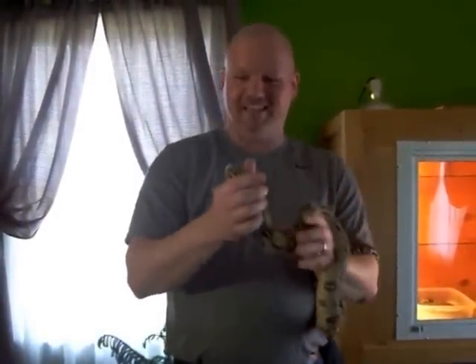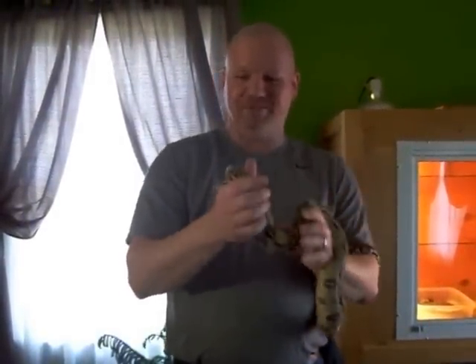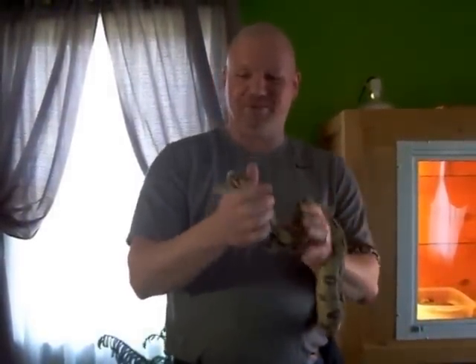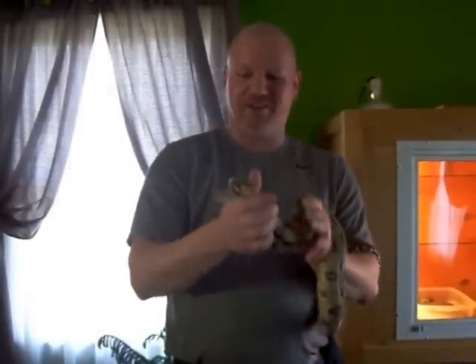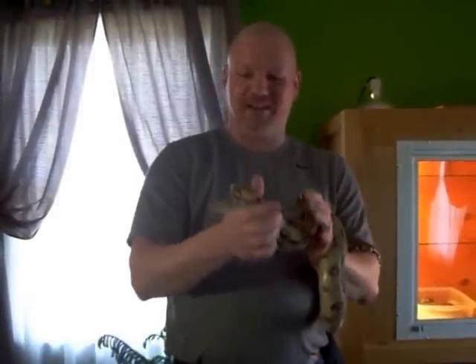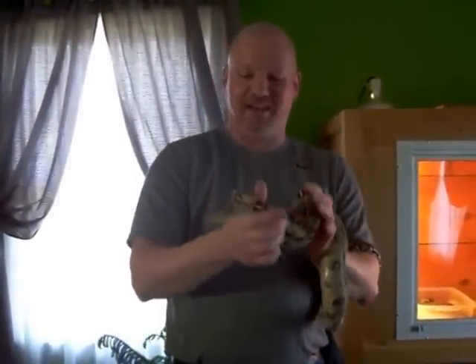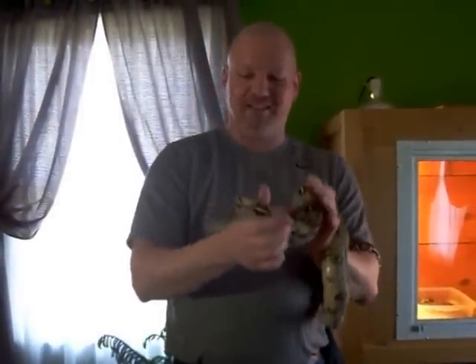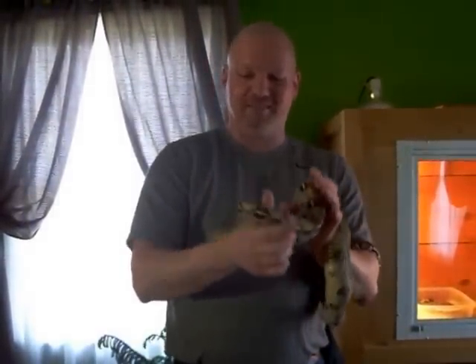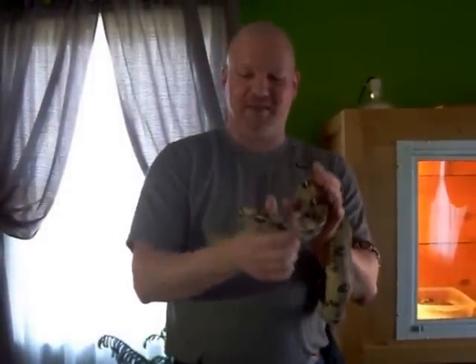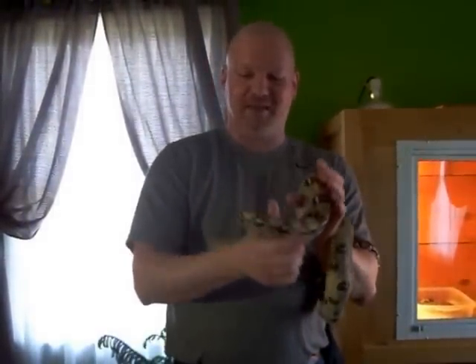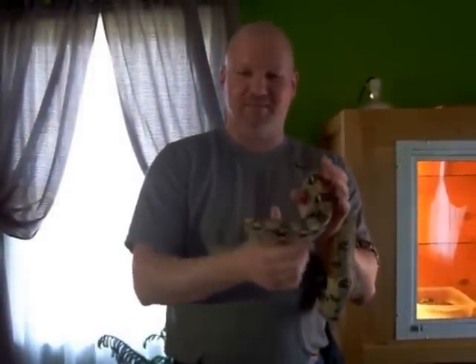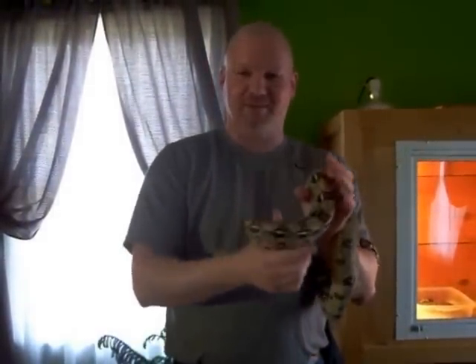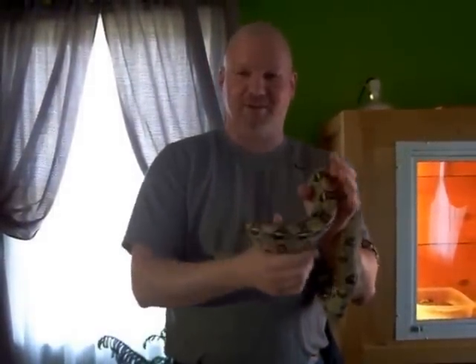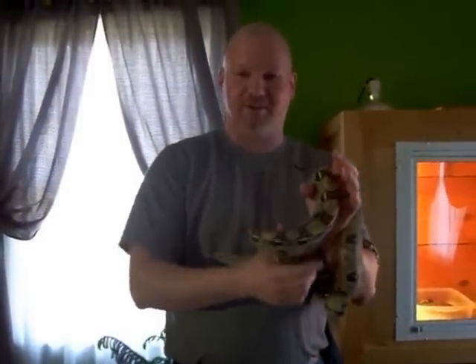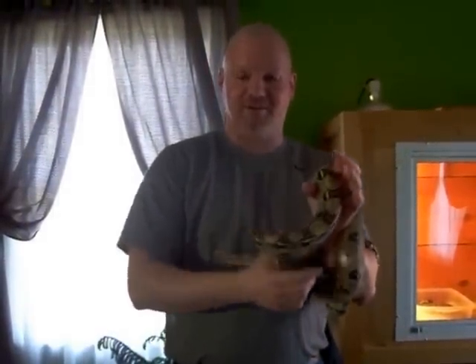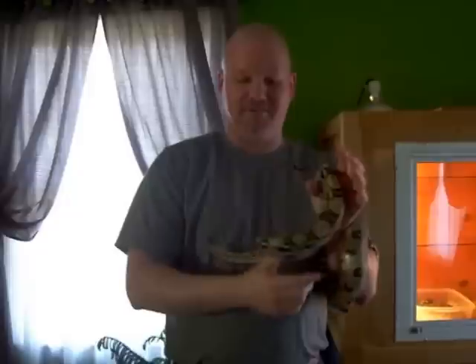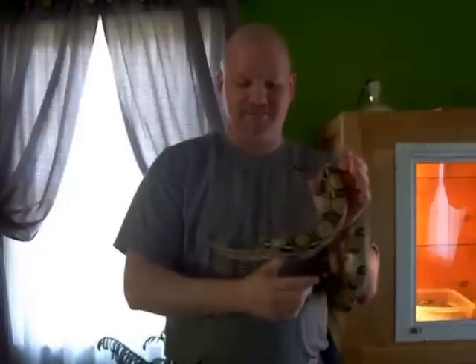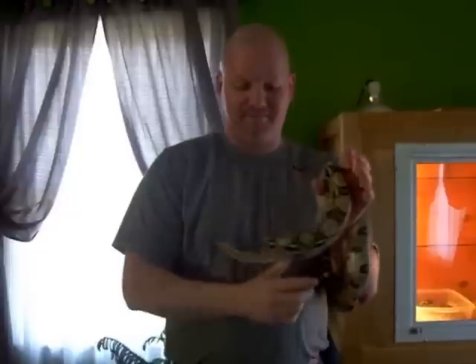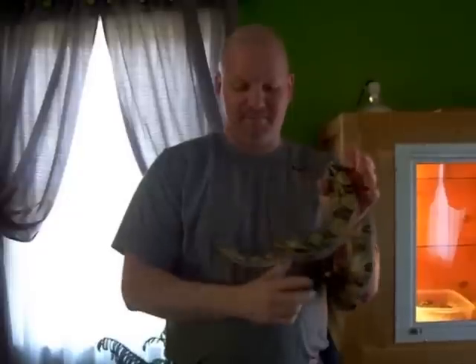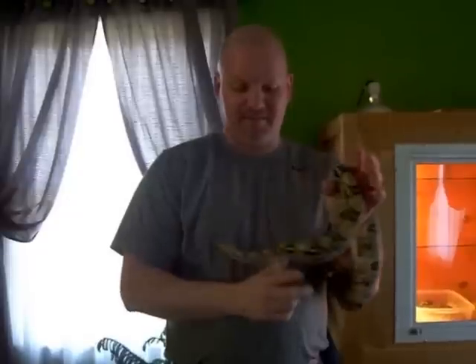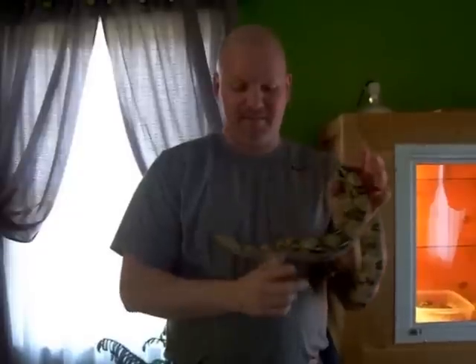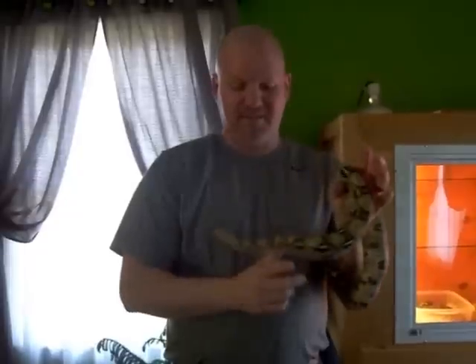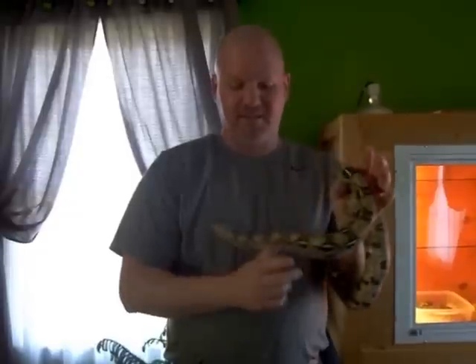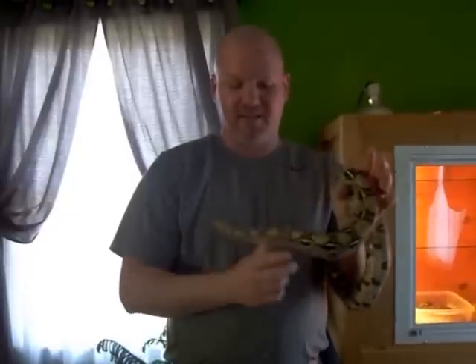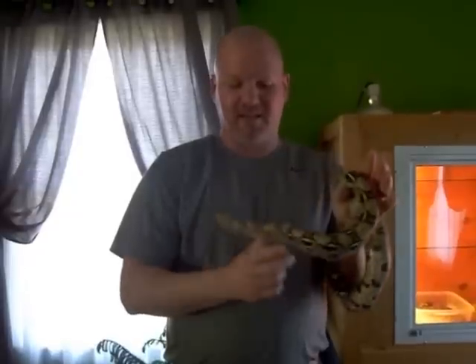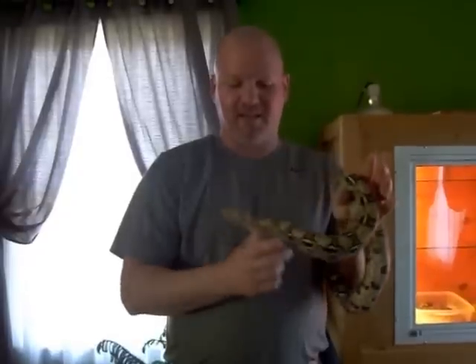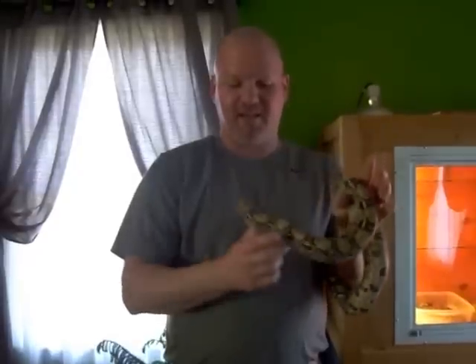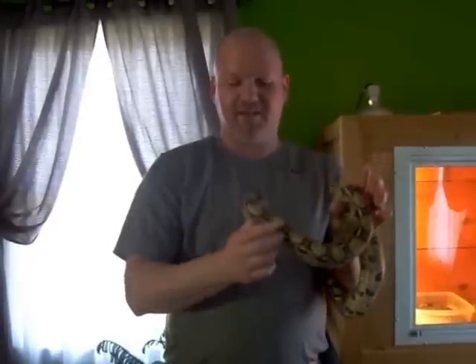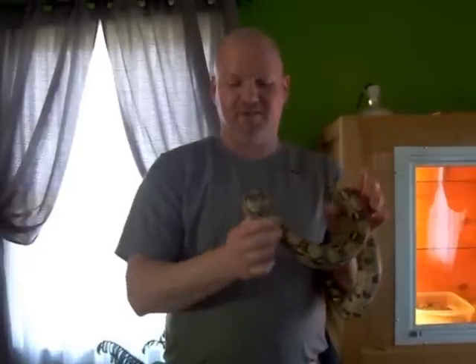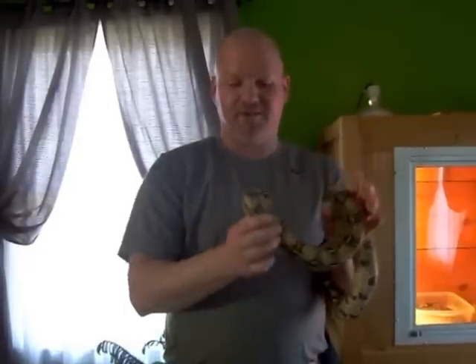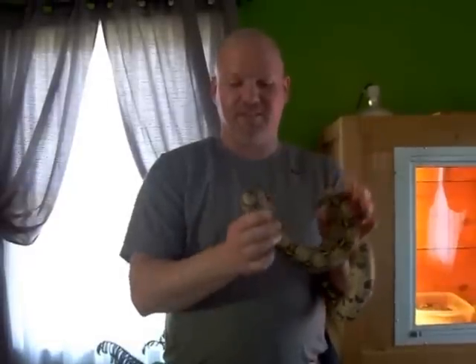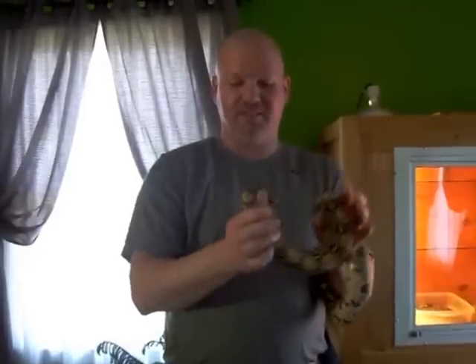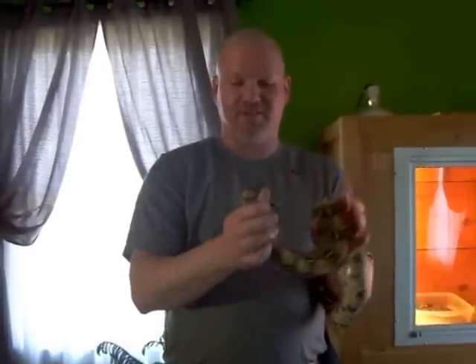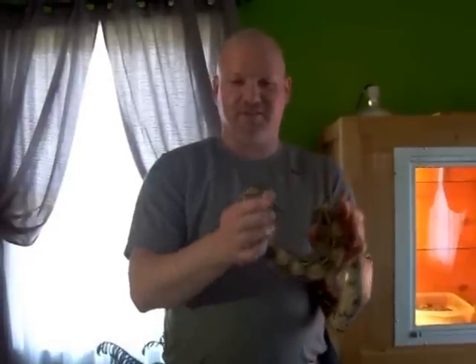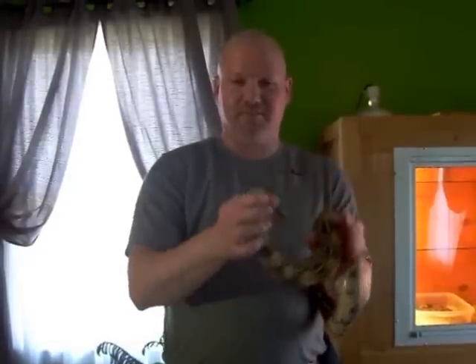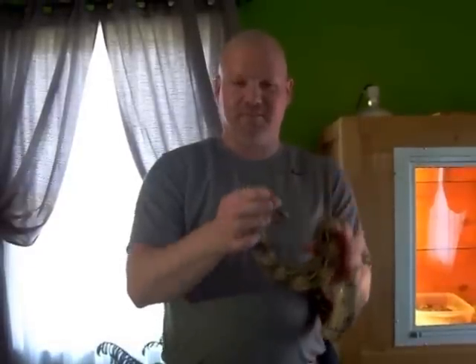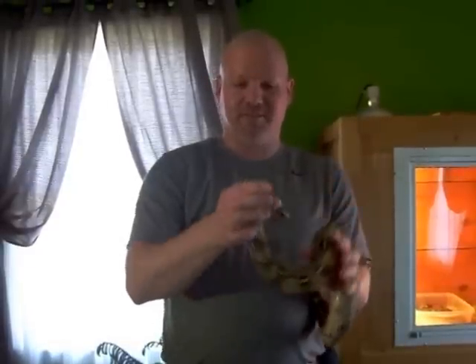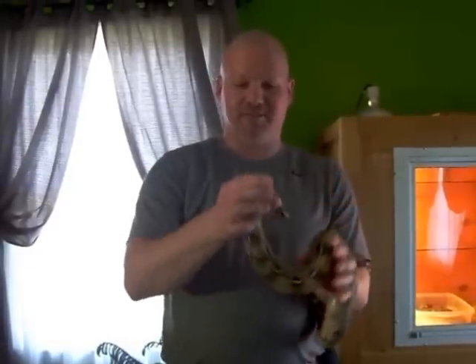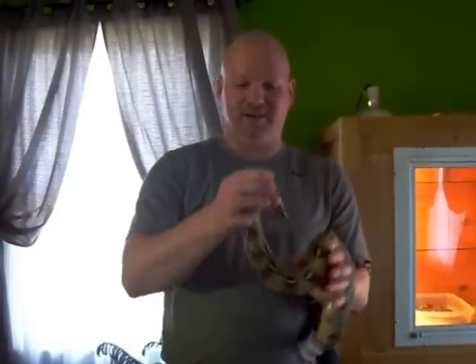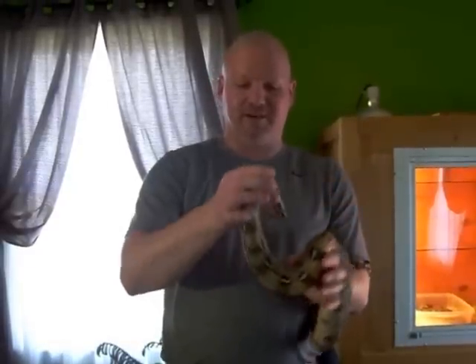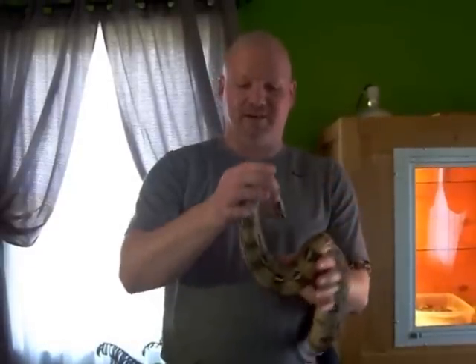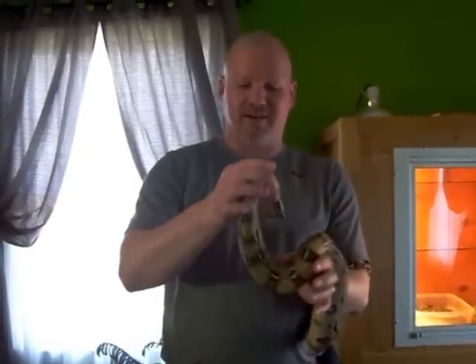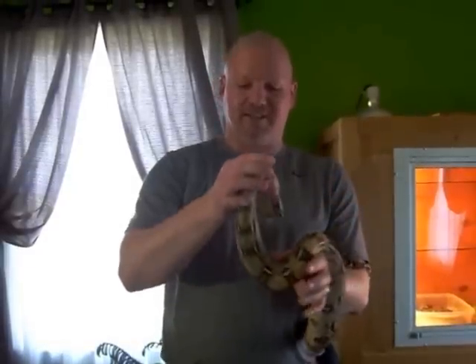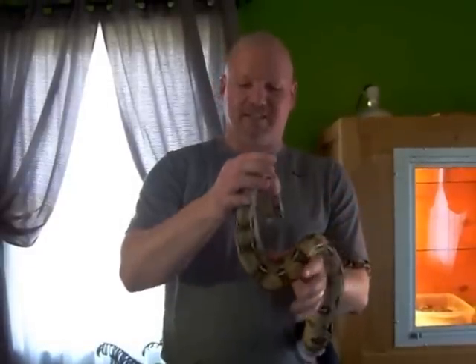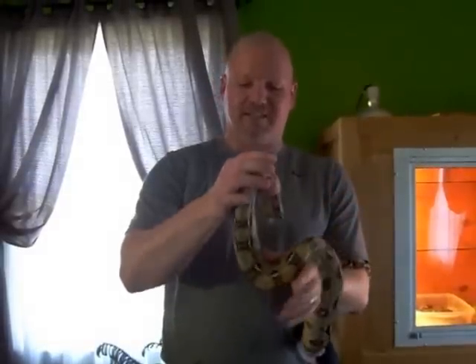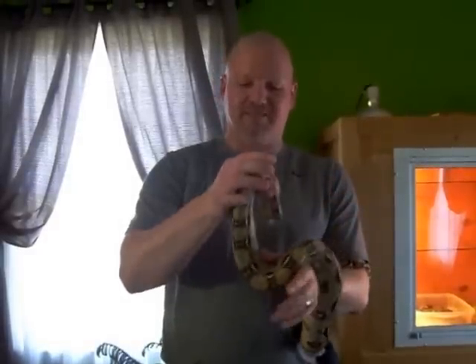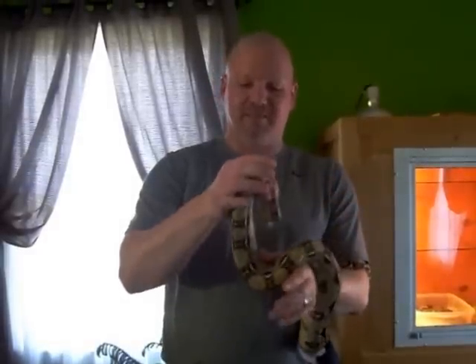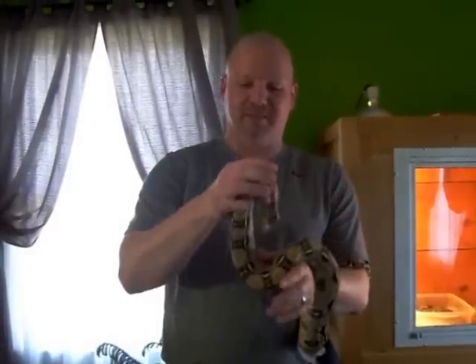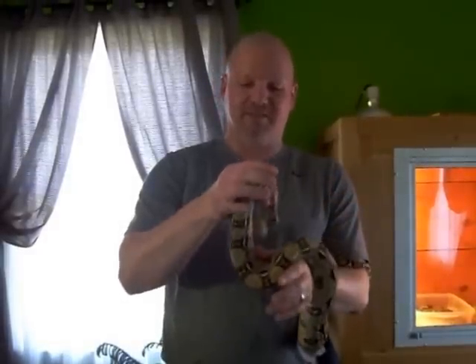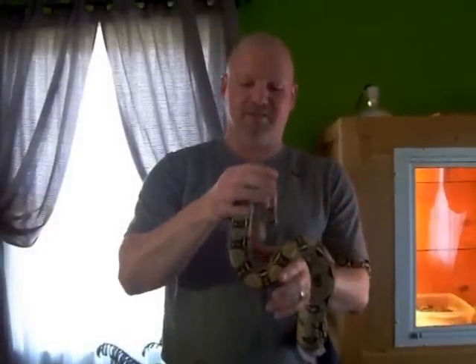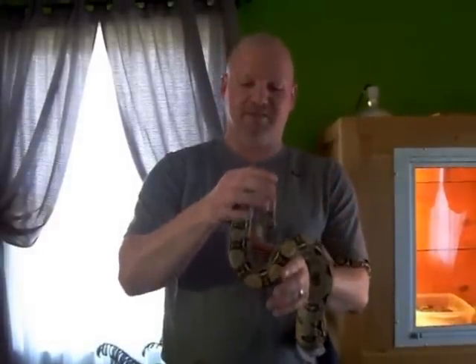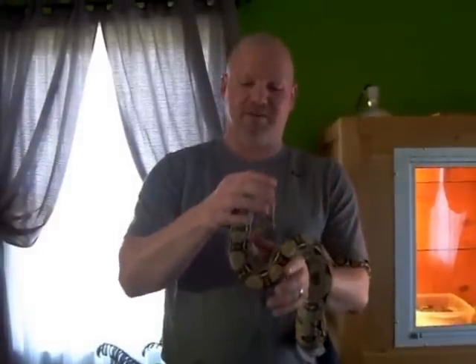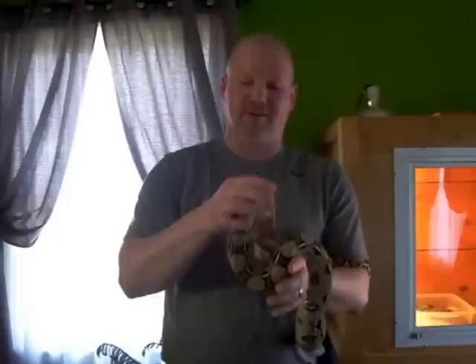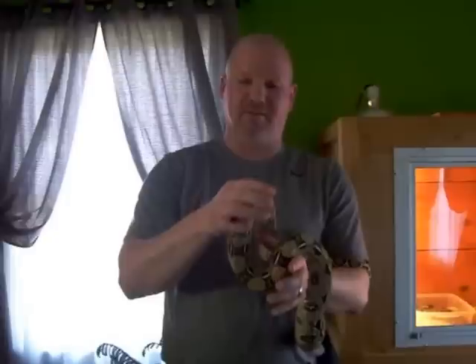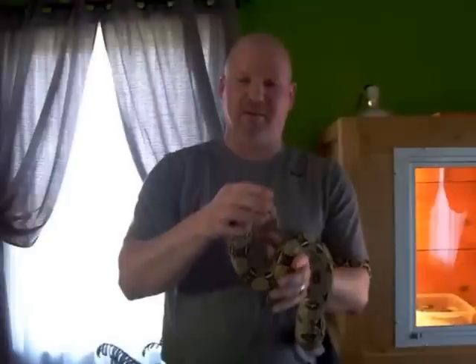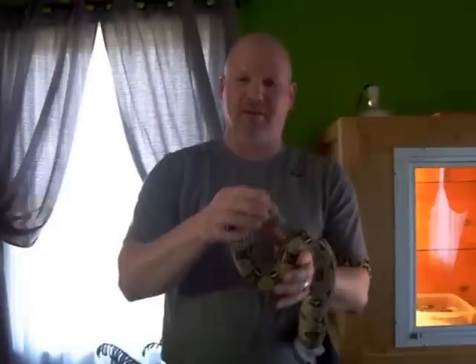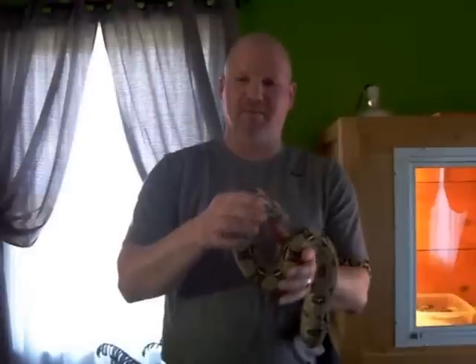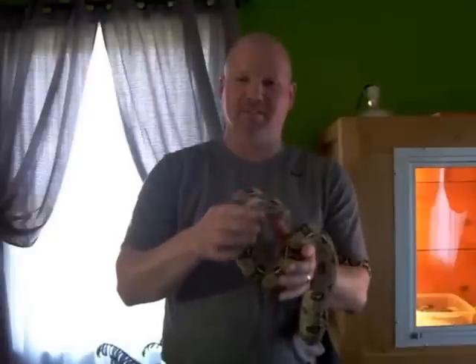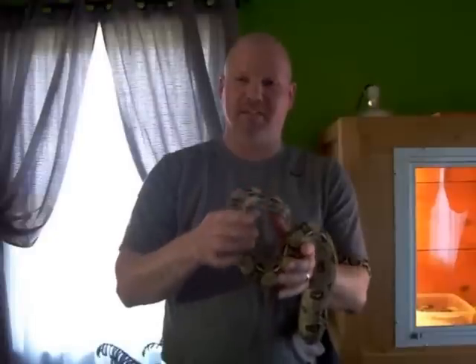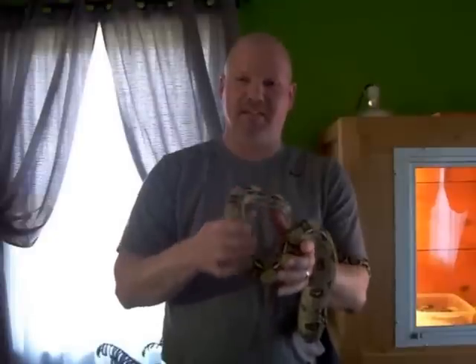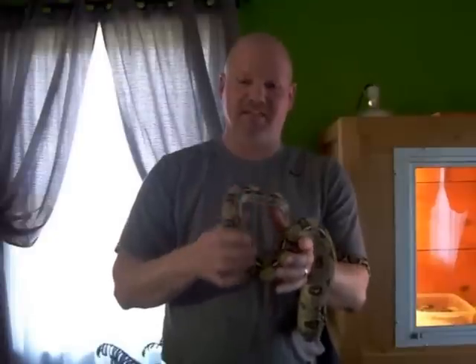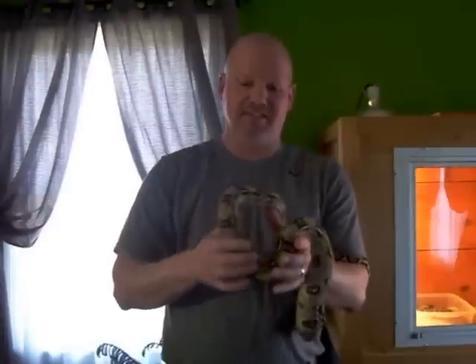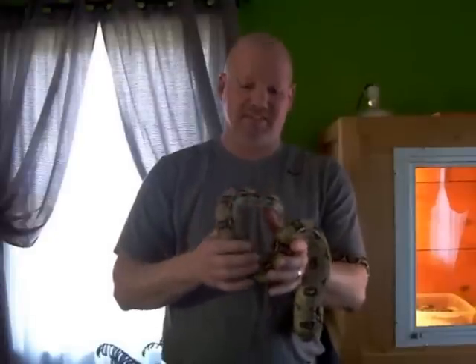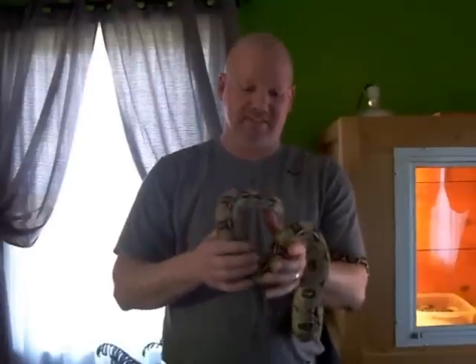Hello, class. My name is Carl. Your teacher, Ms. Shryrock, has asked me to talk about my snakes.